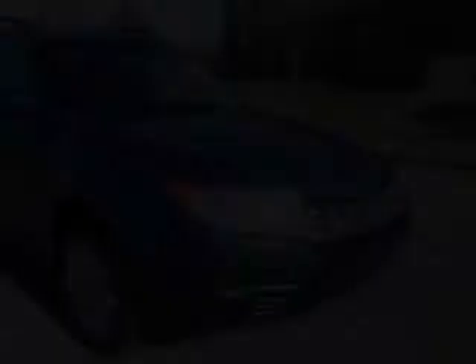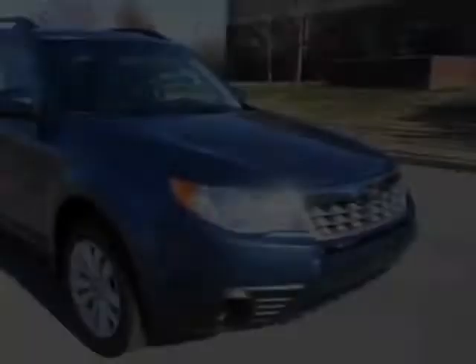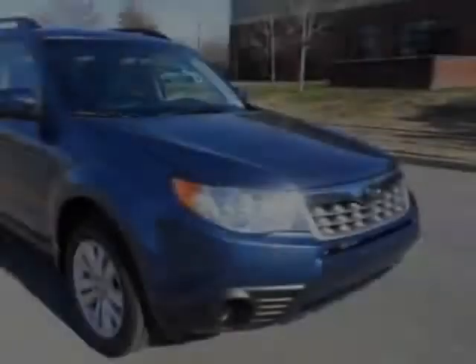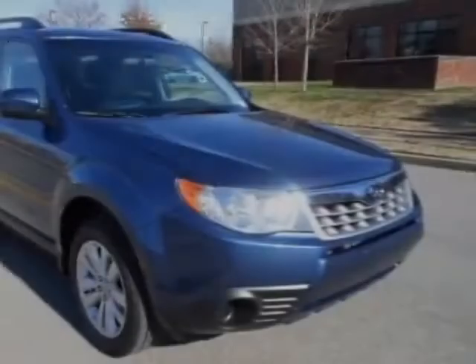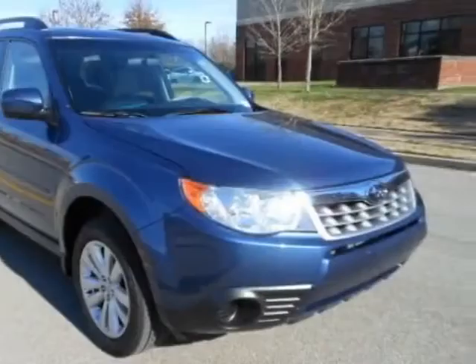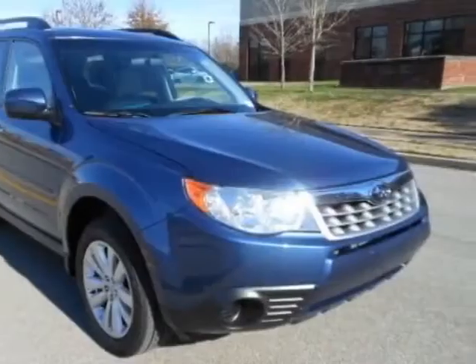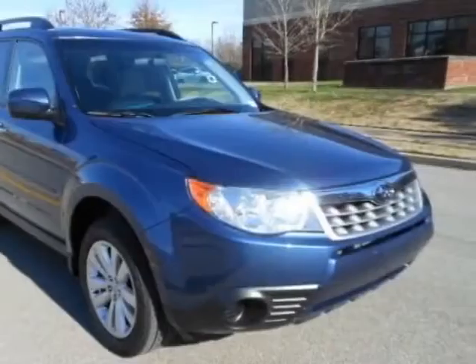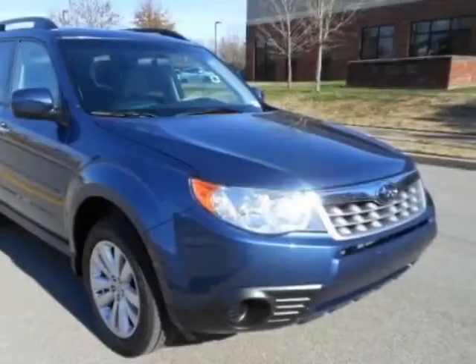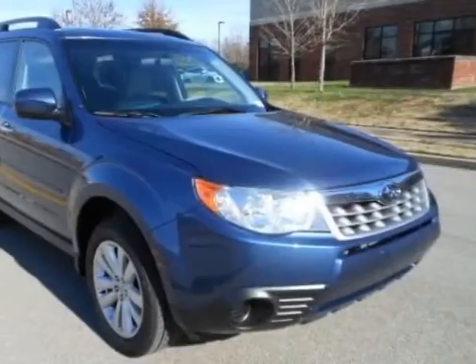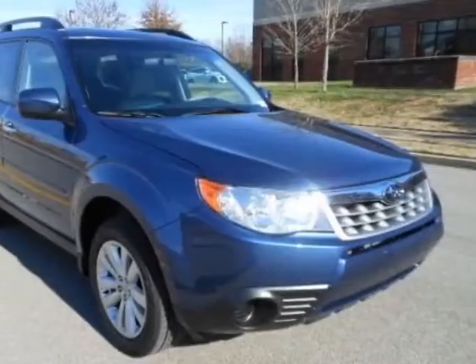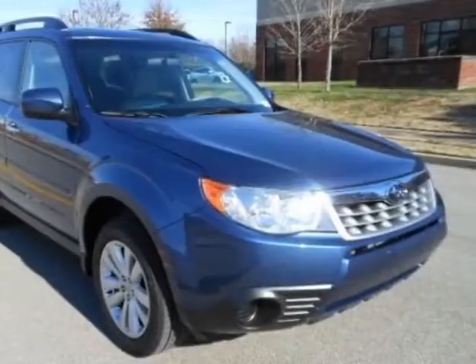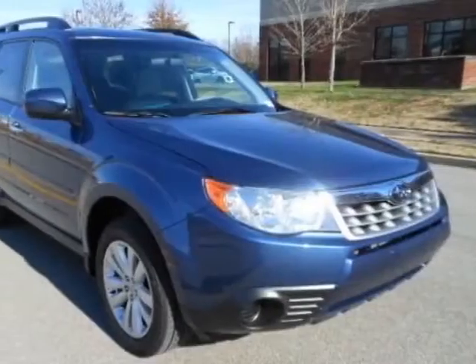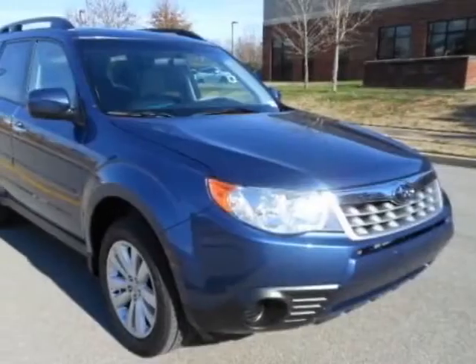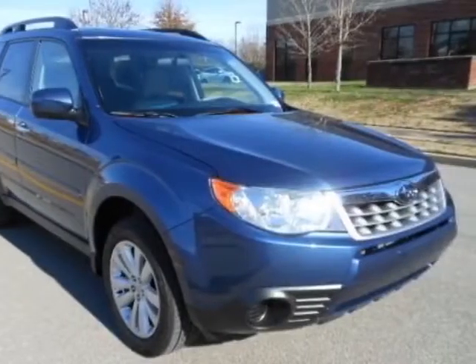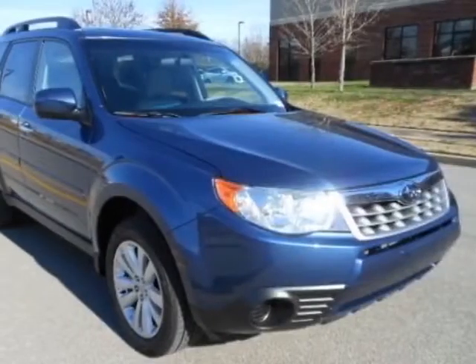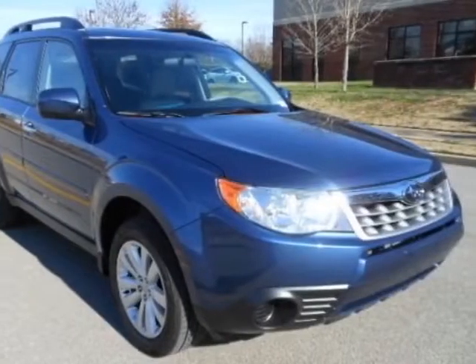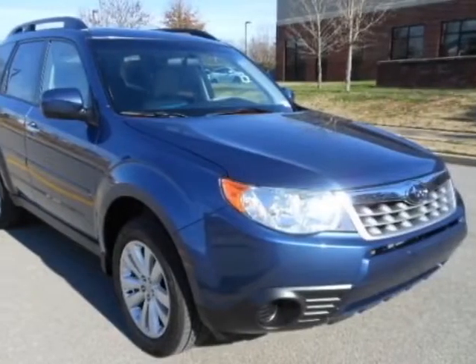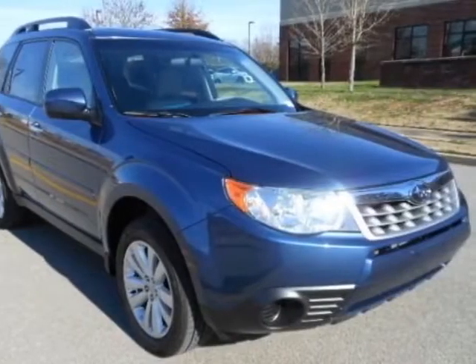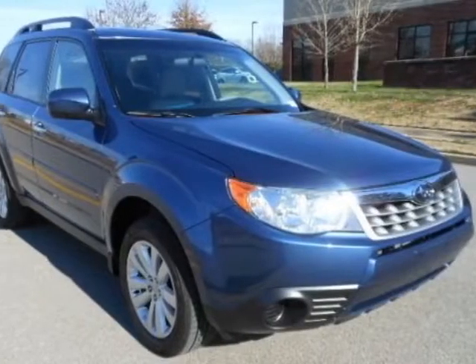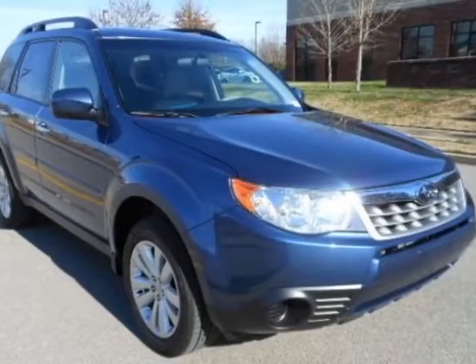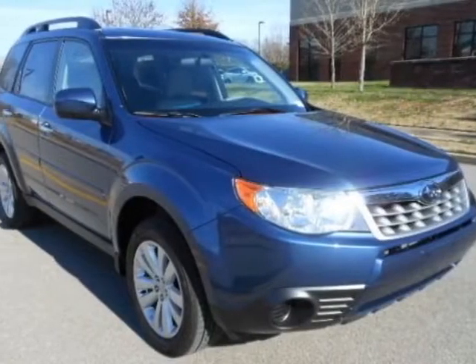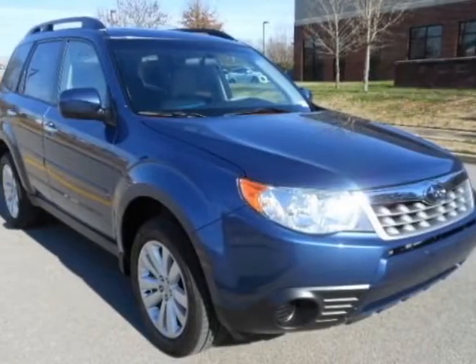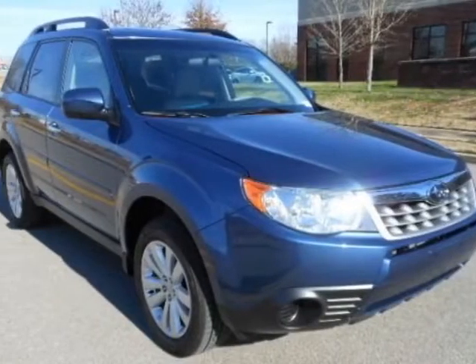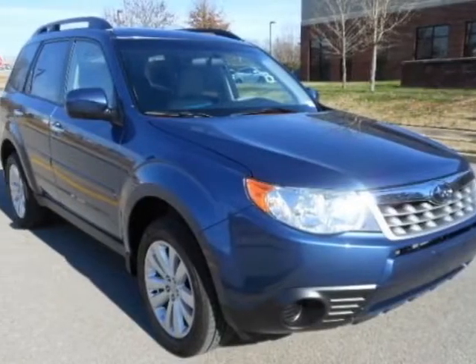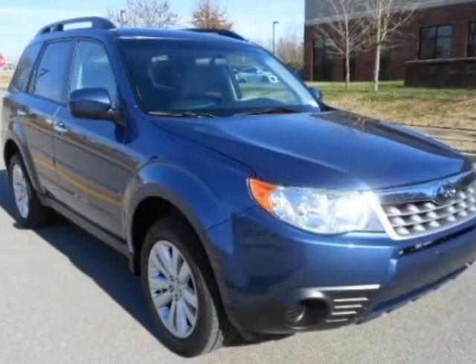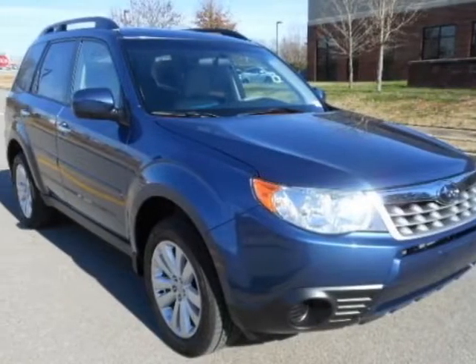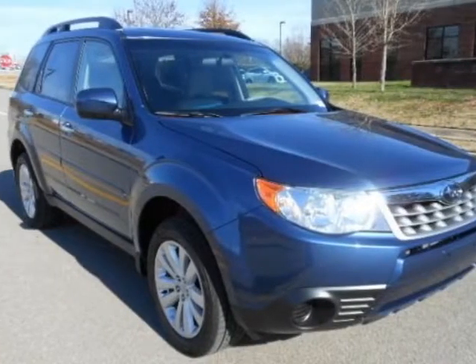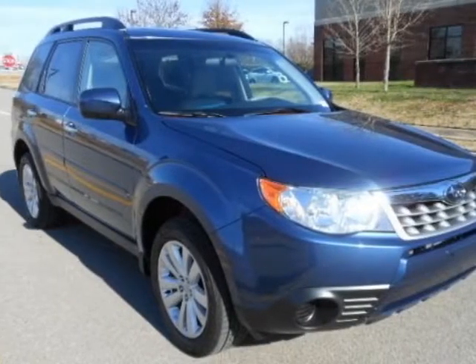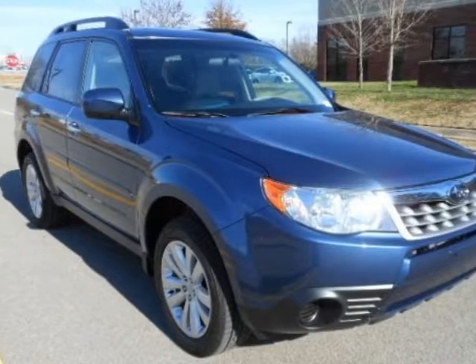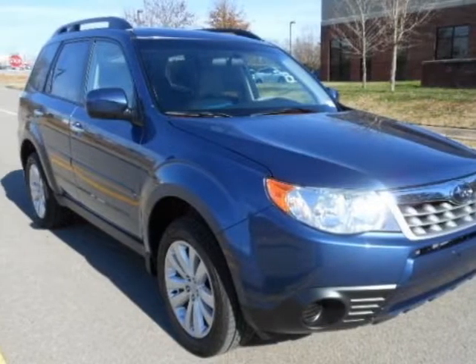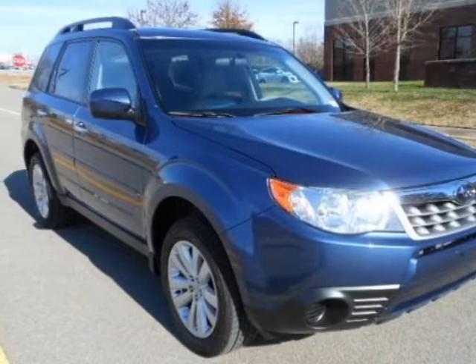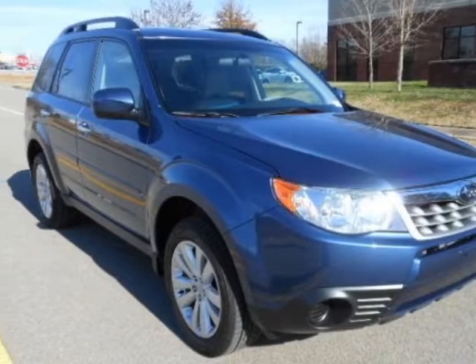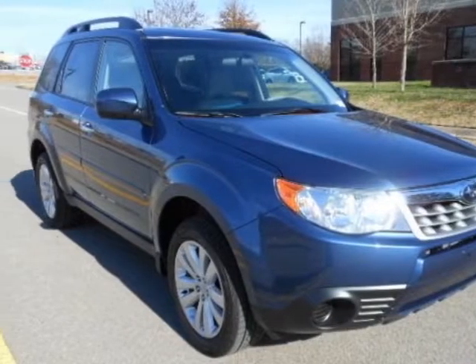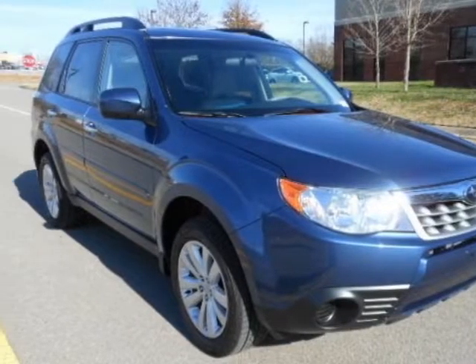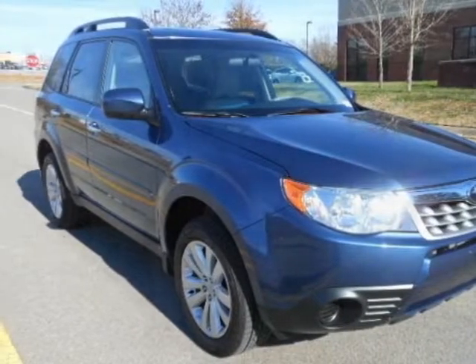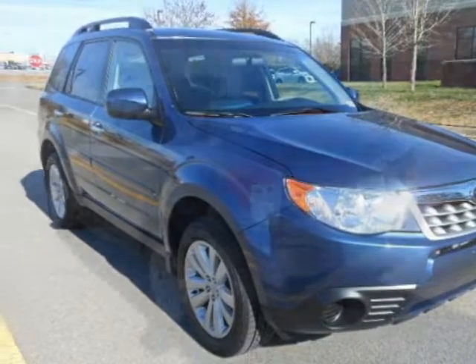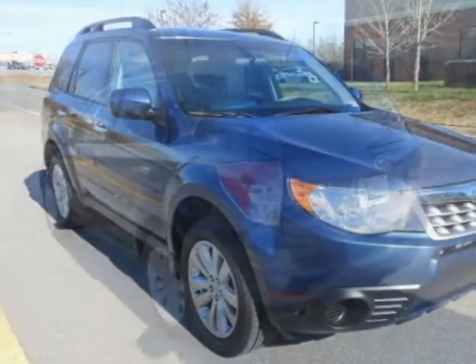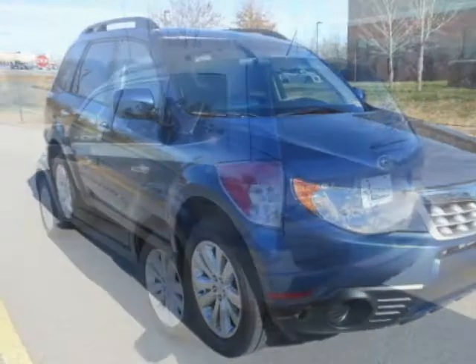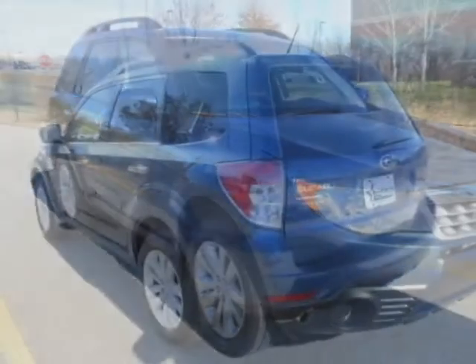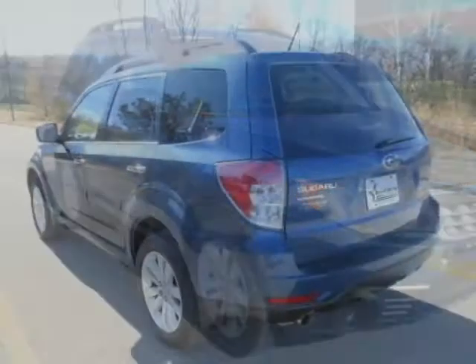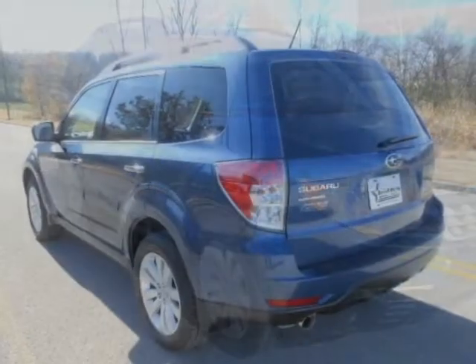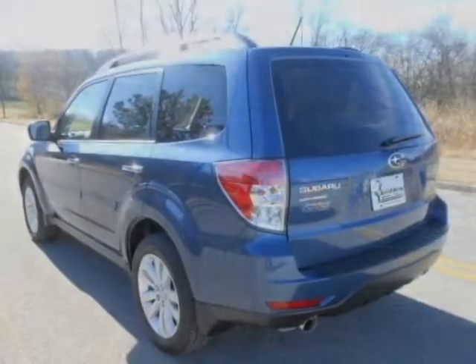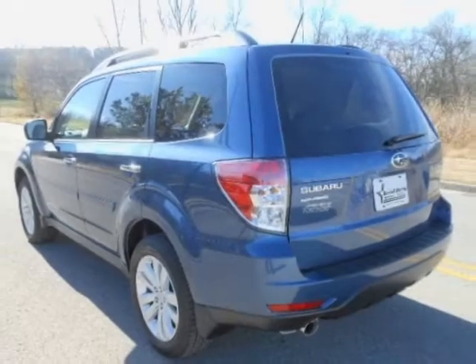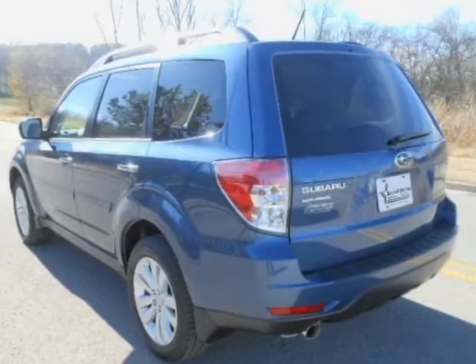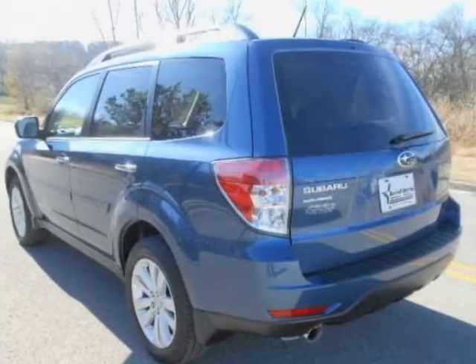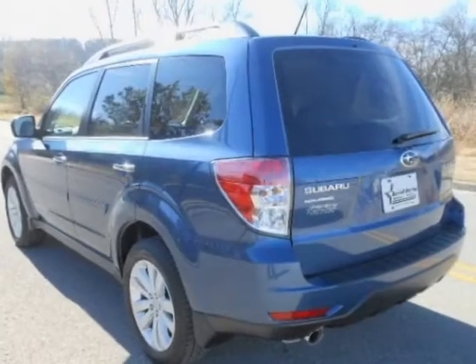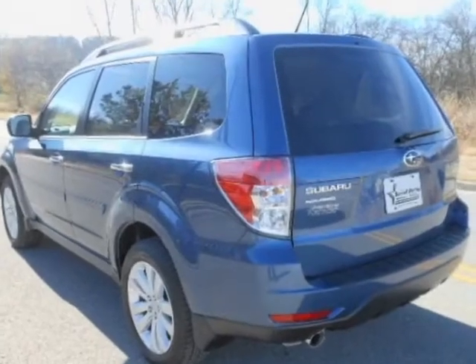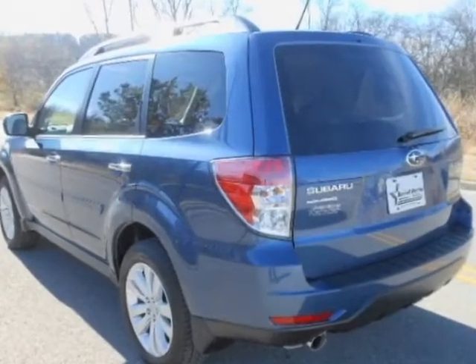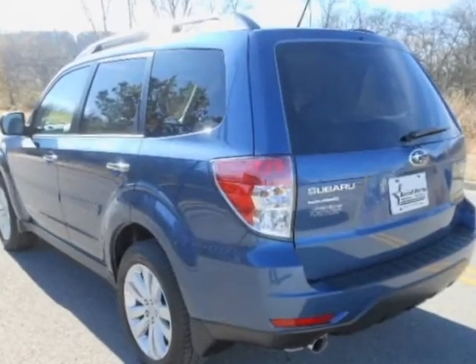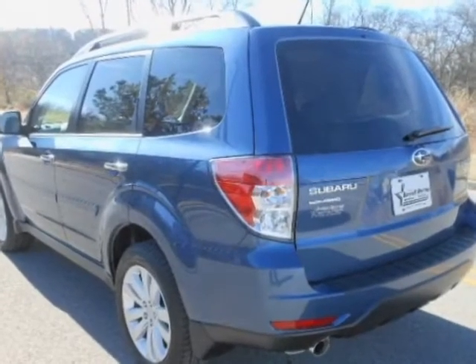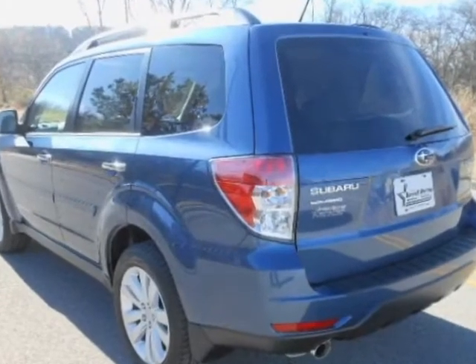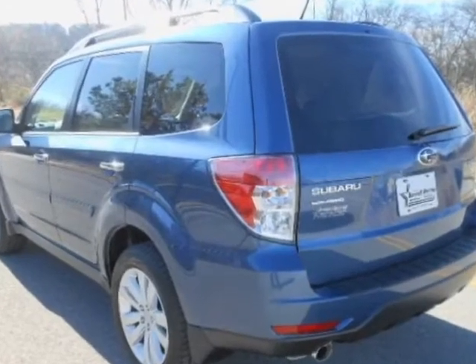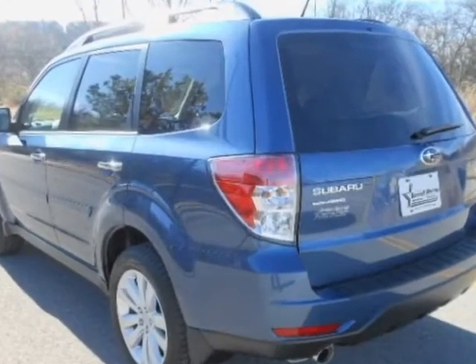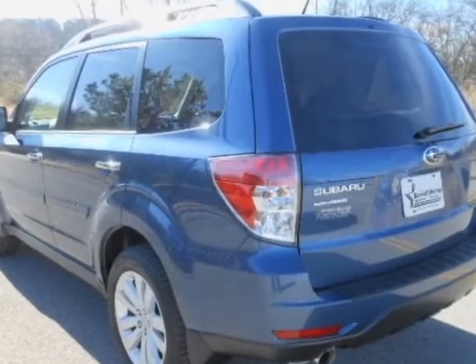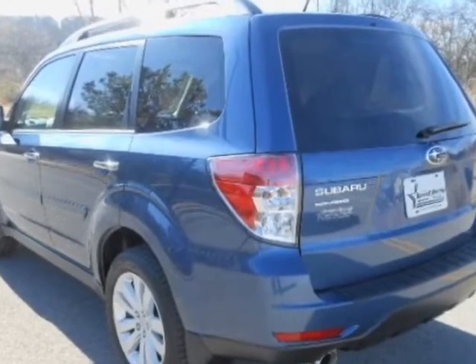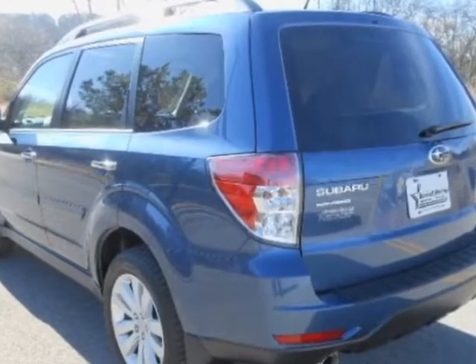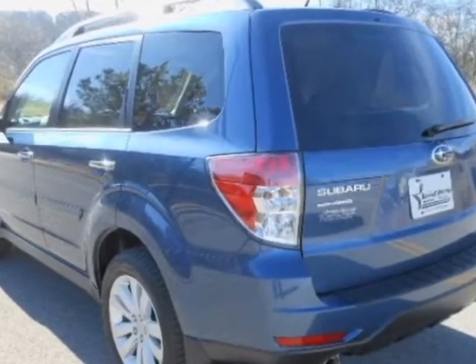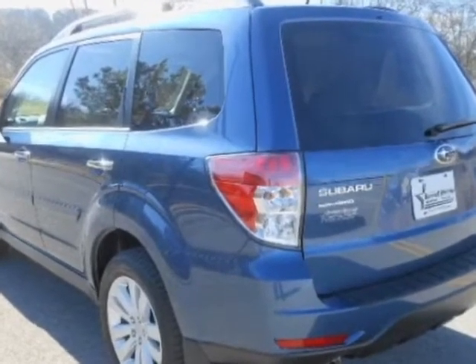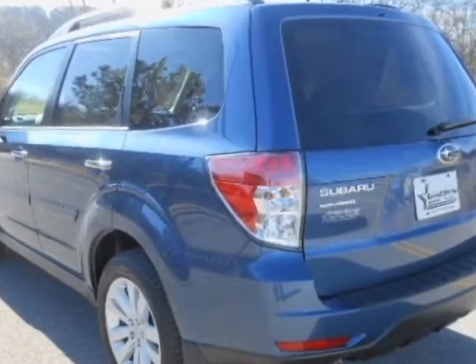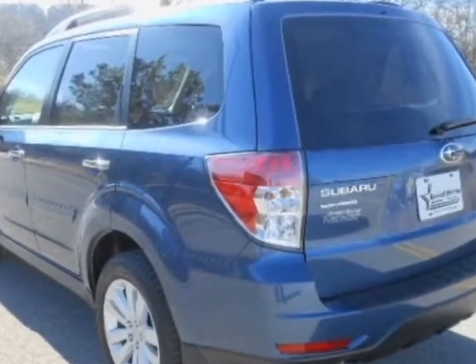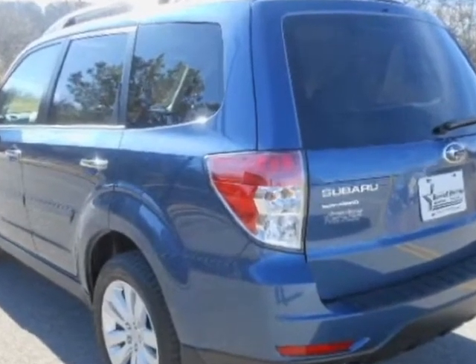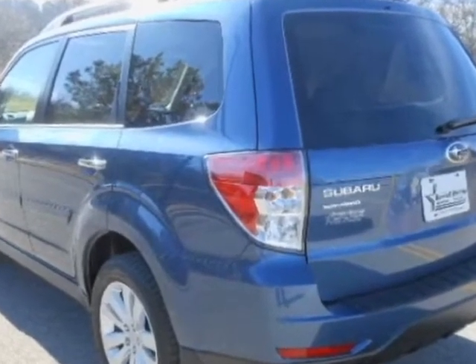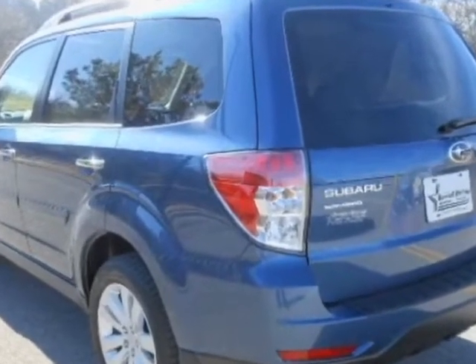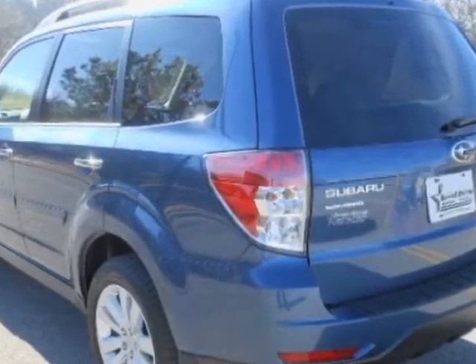Check out this new 2013 Subaru Forester. For your protection, this vehicle has a full factory warranty.